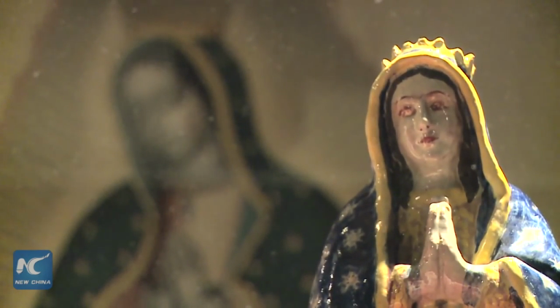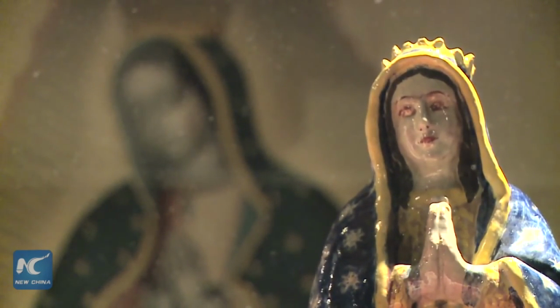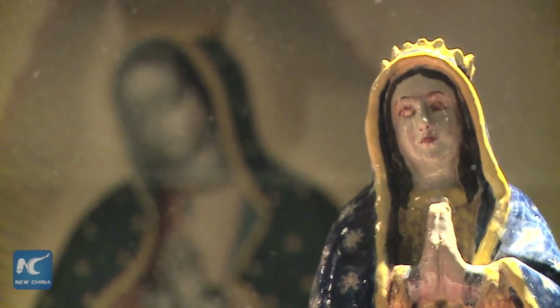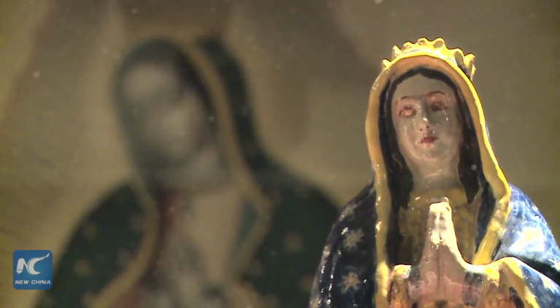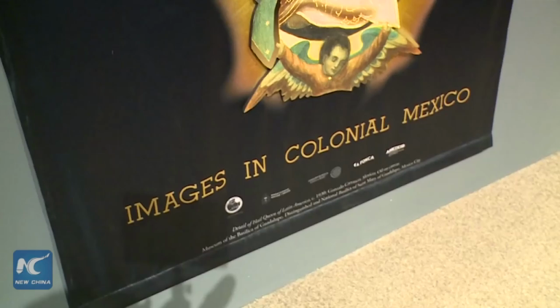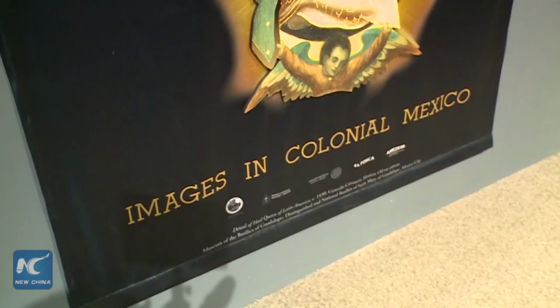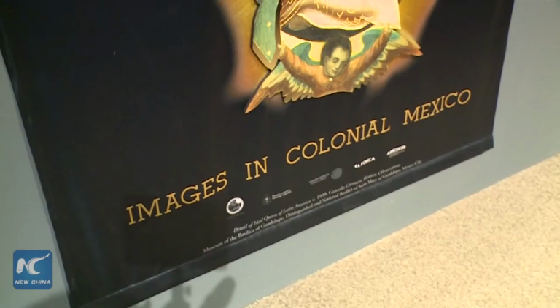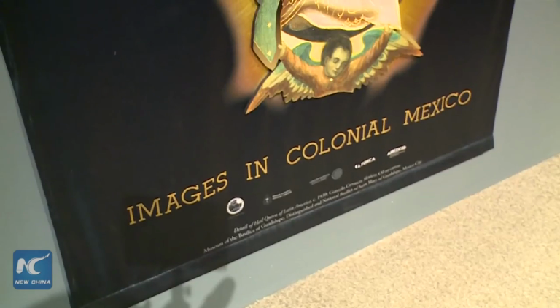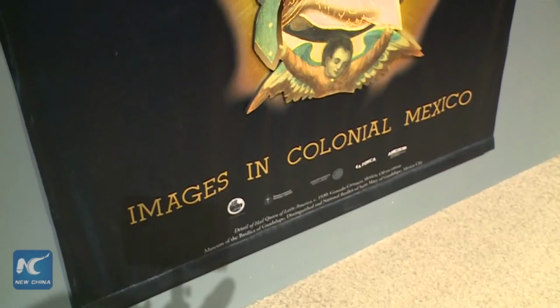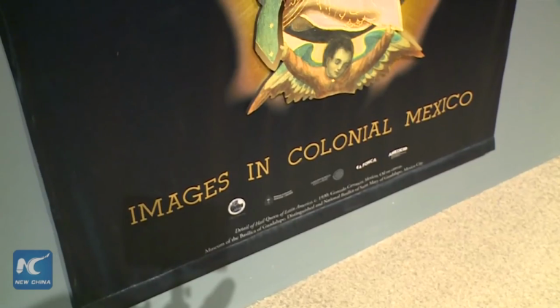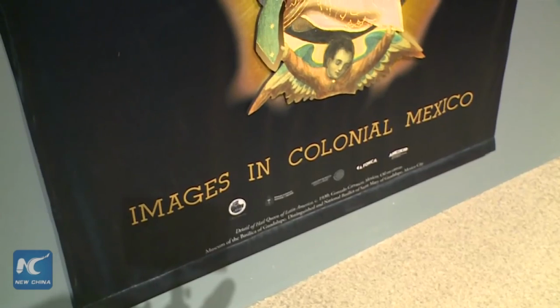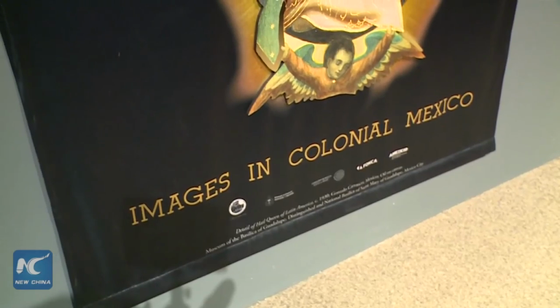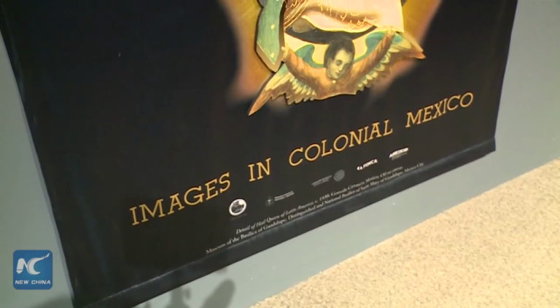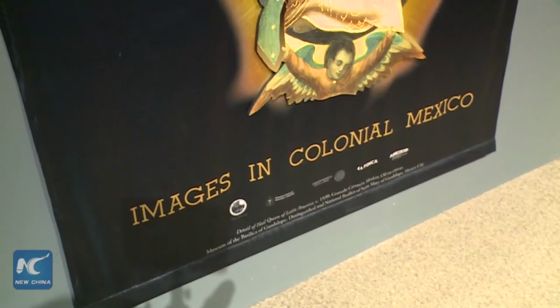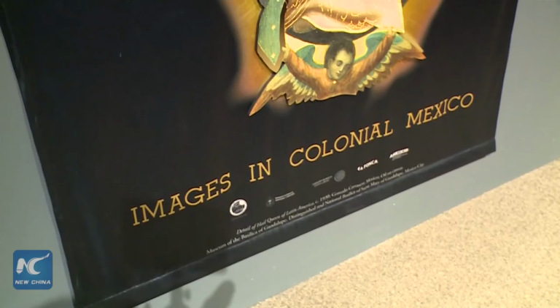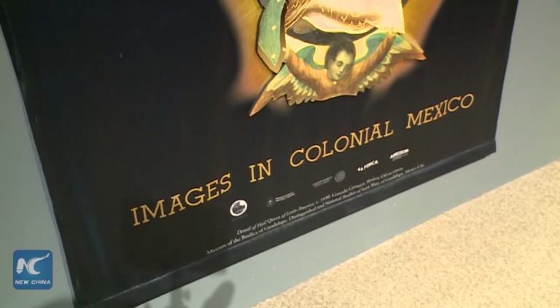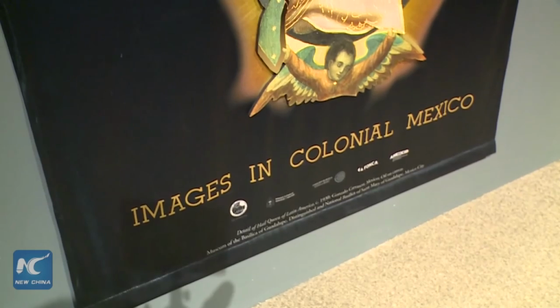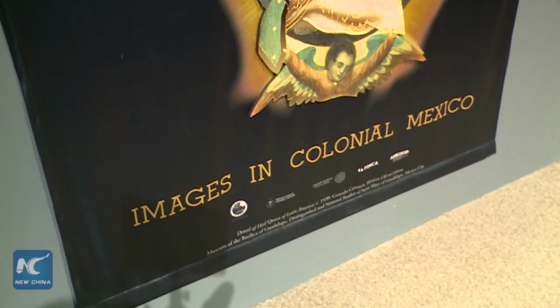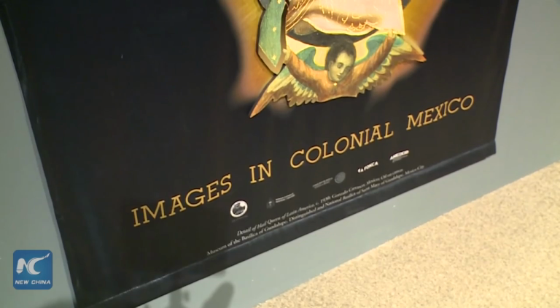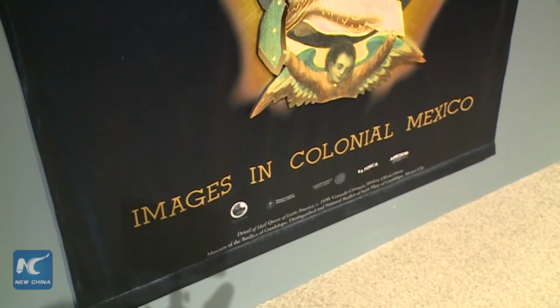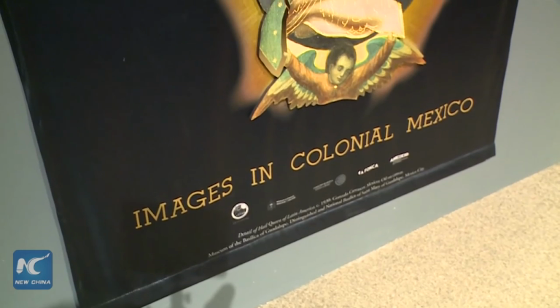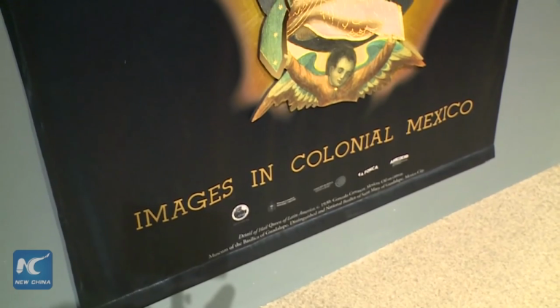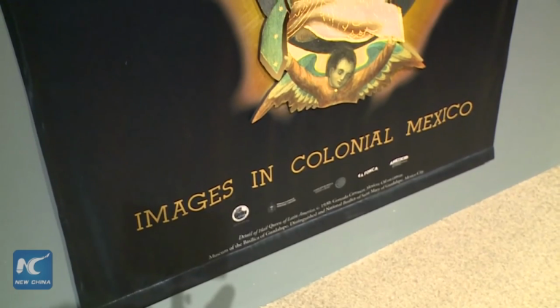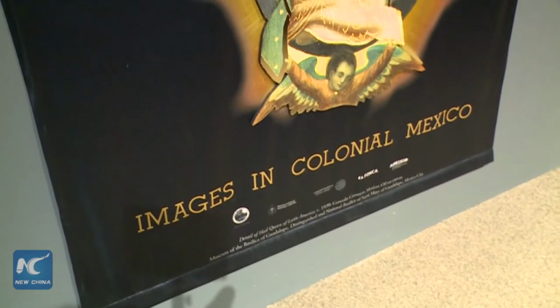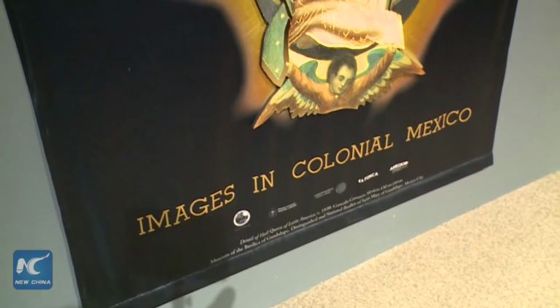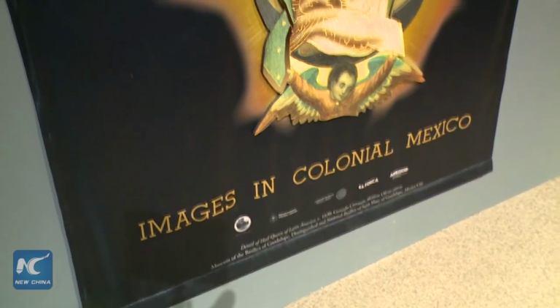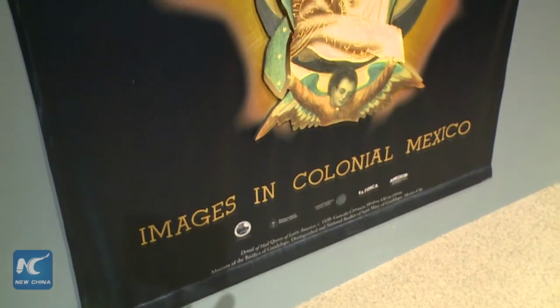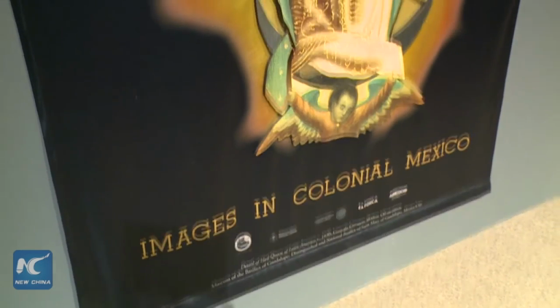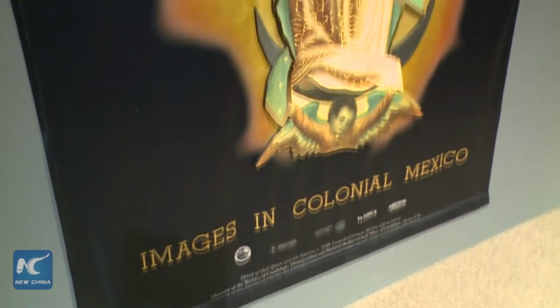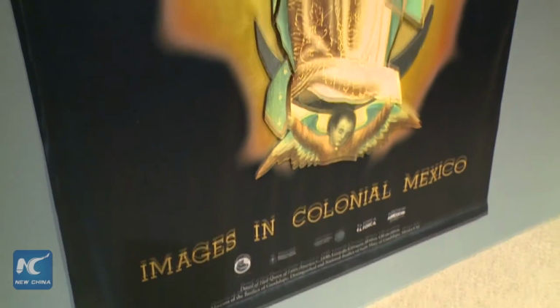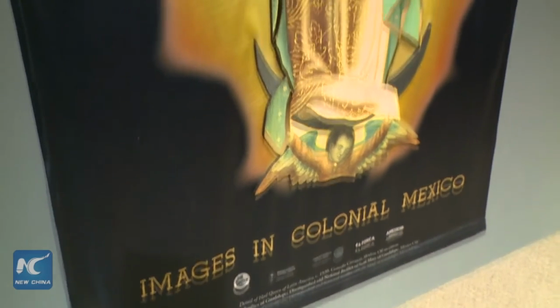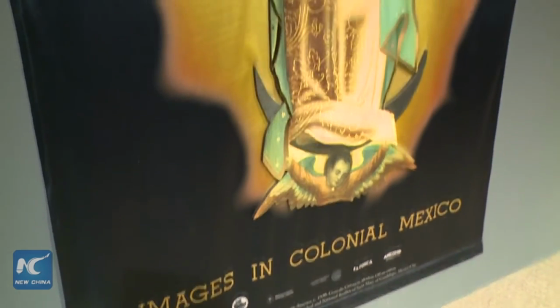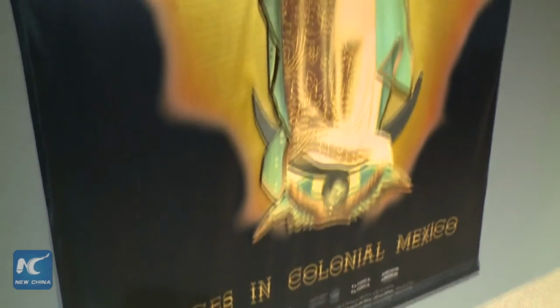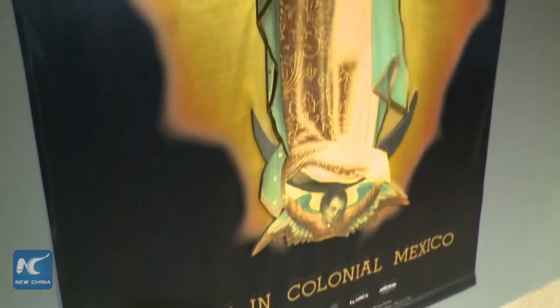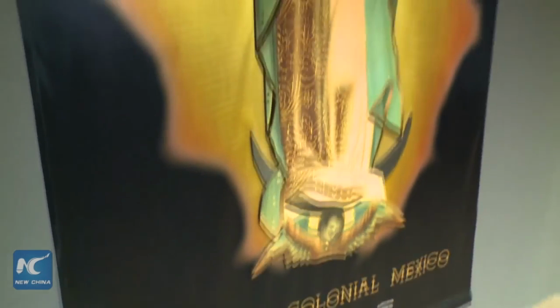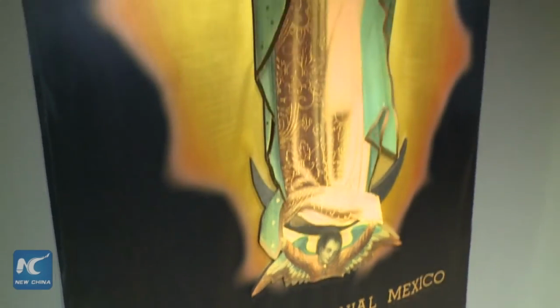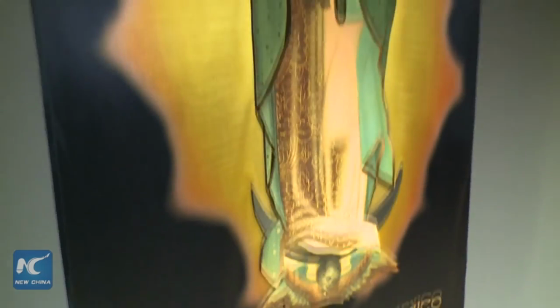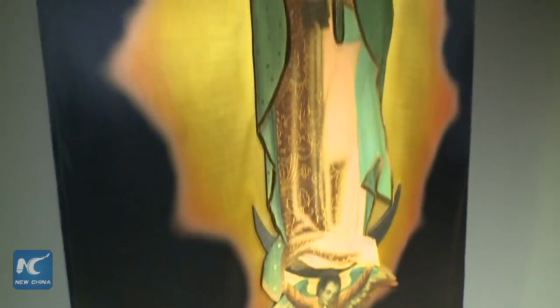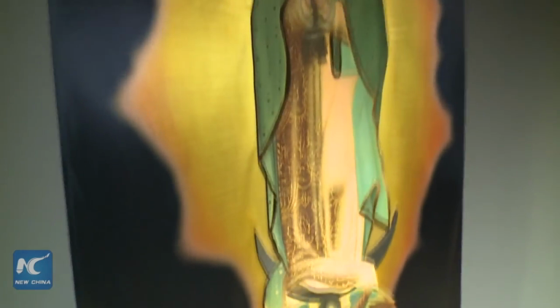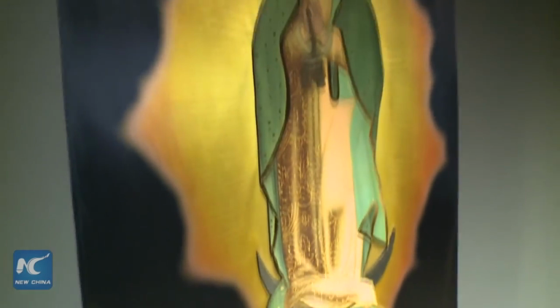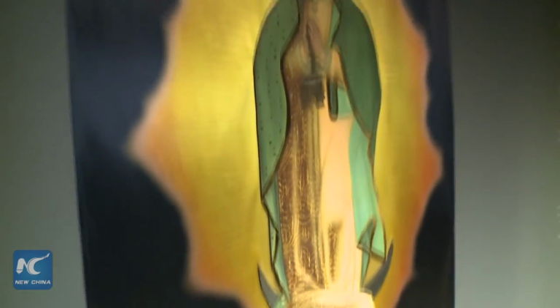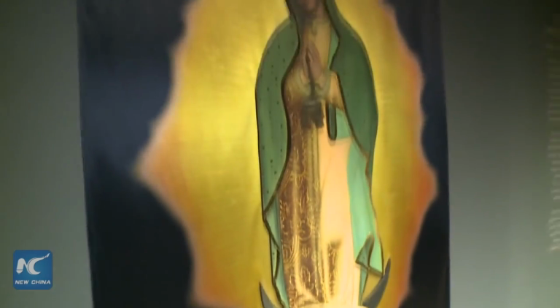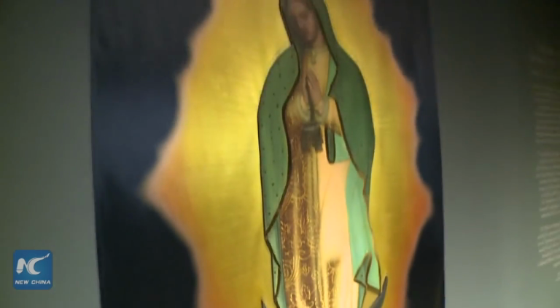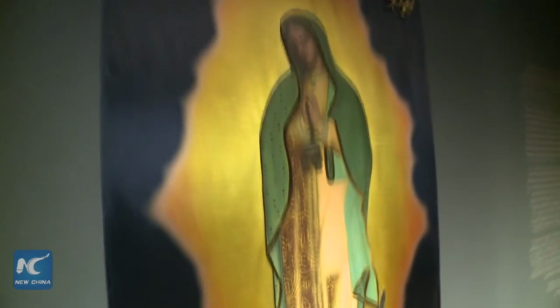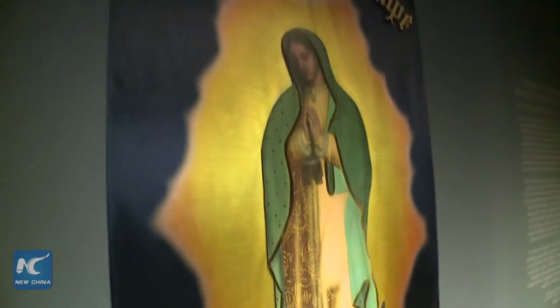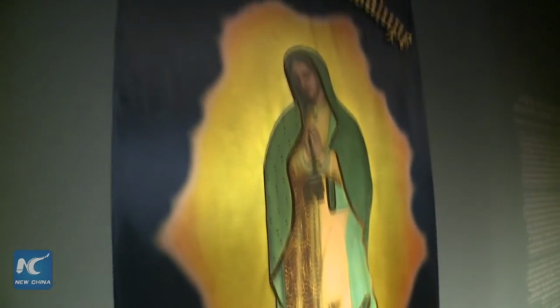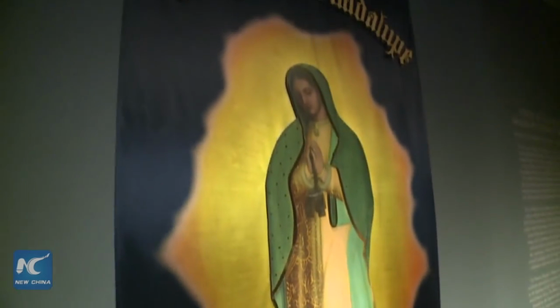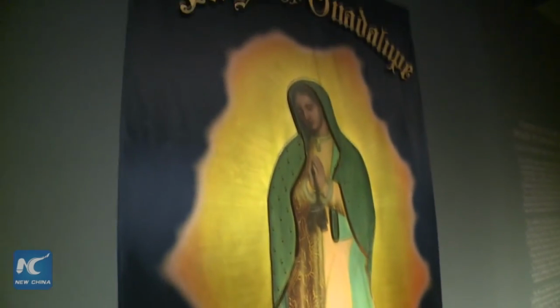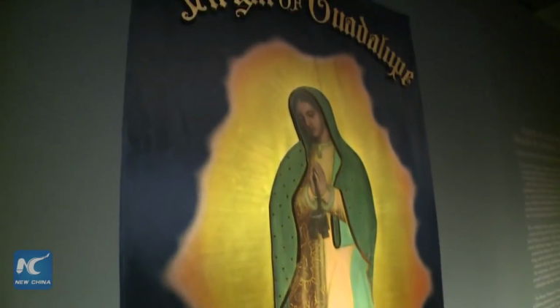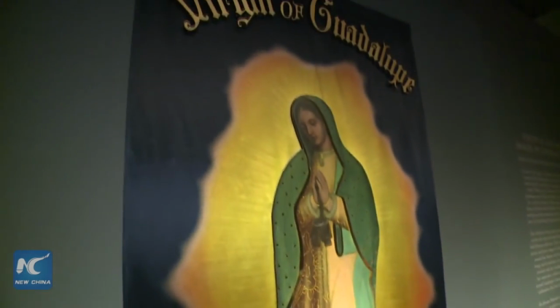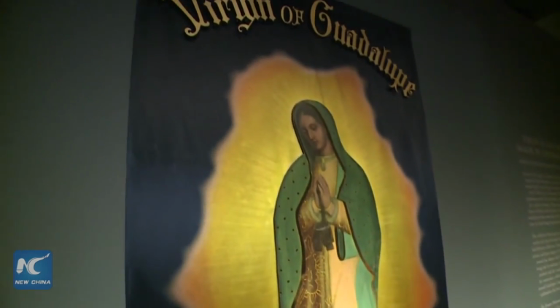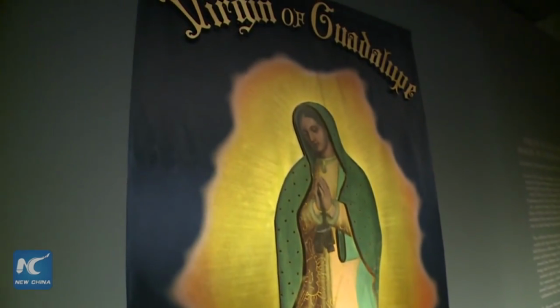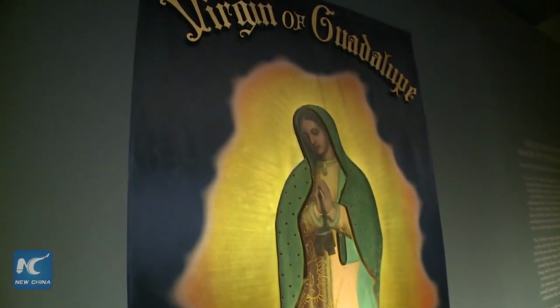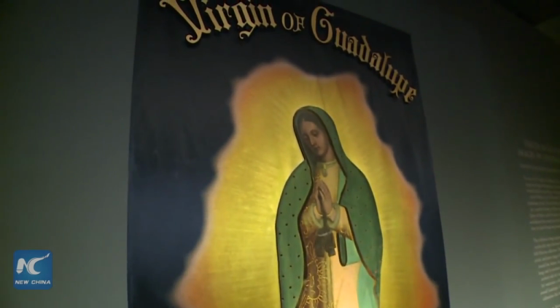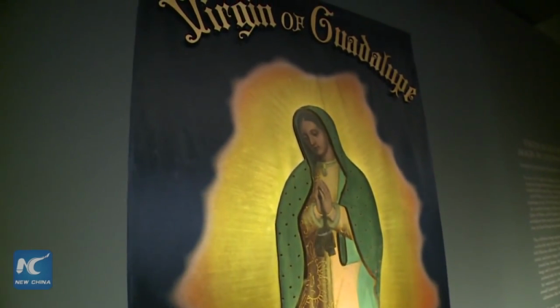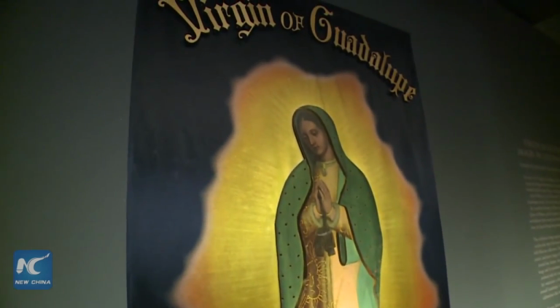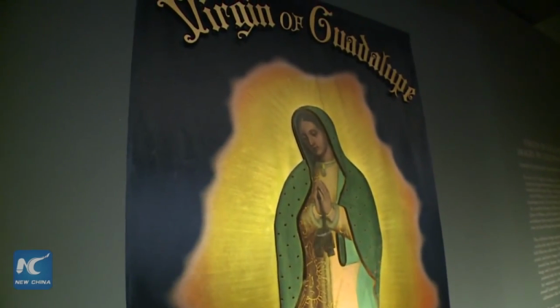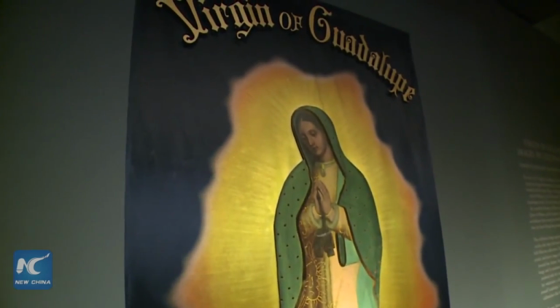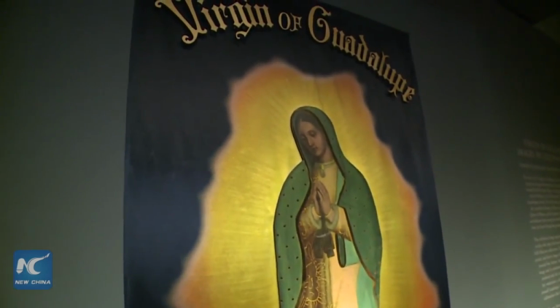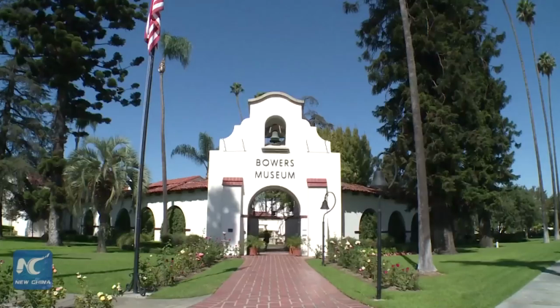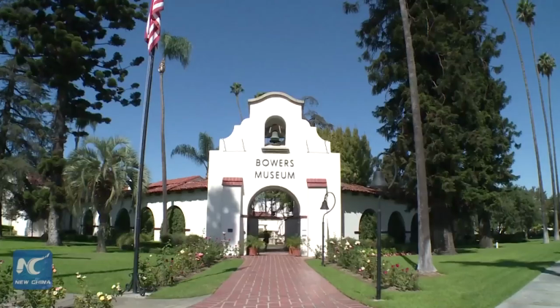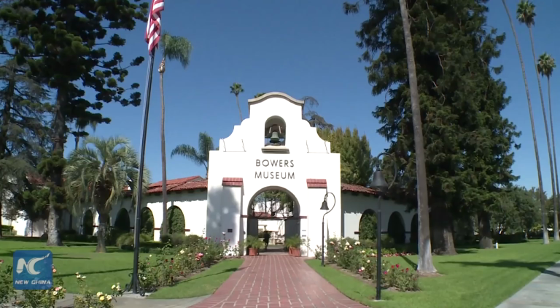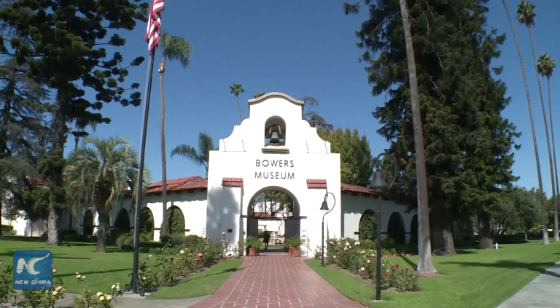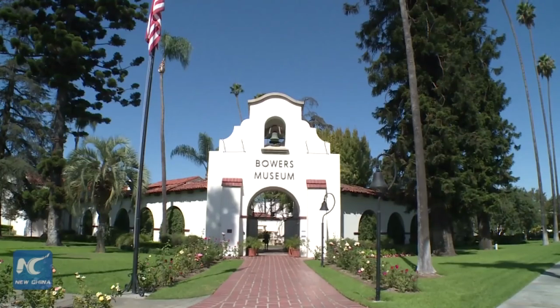The exhibition will officially open to the public on Saturday and will last until January 30, 2017.